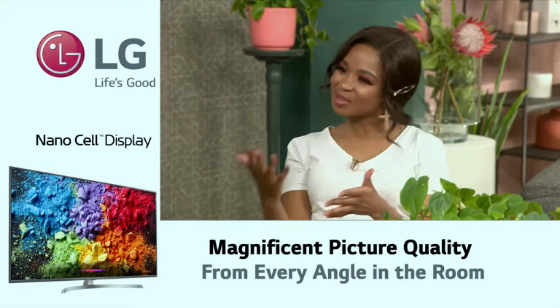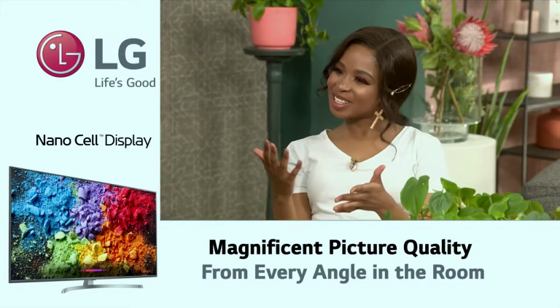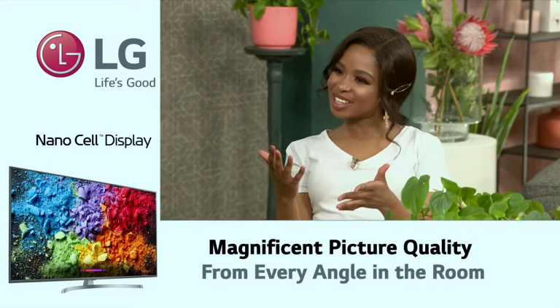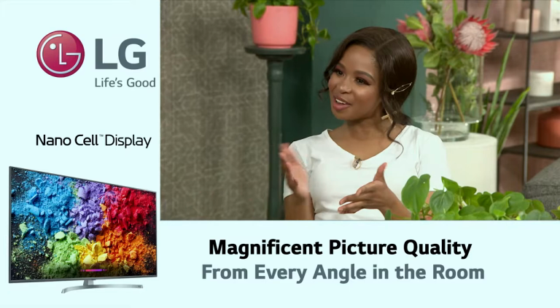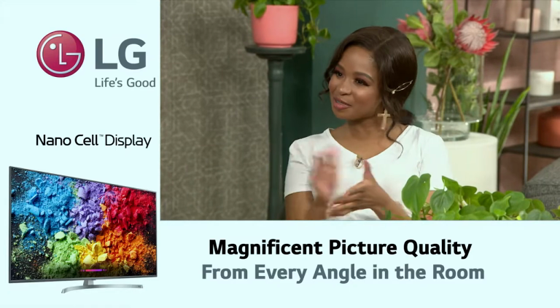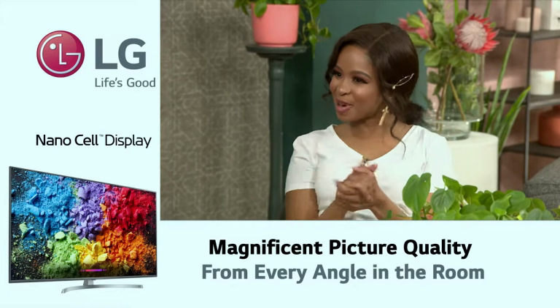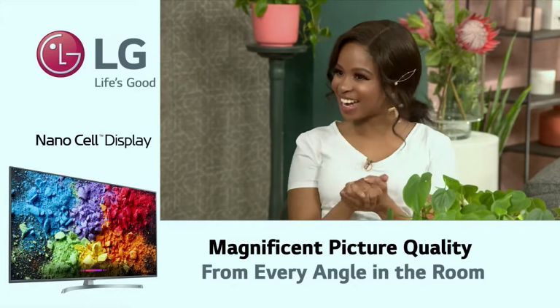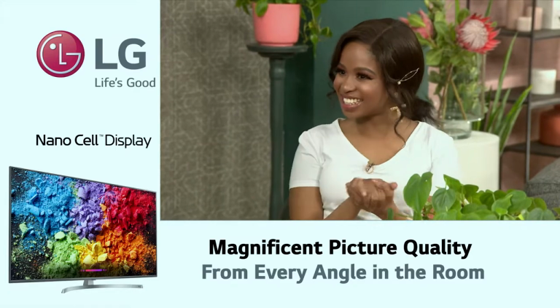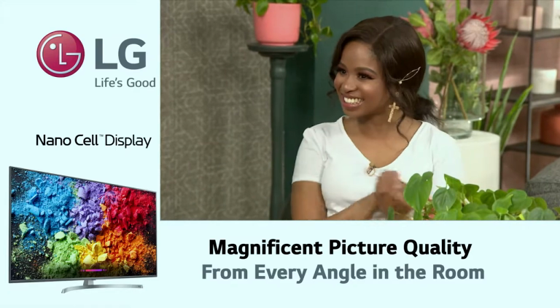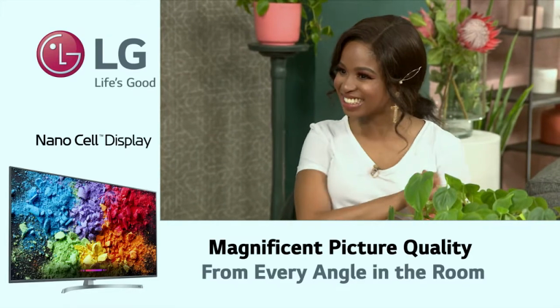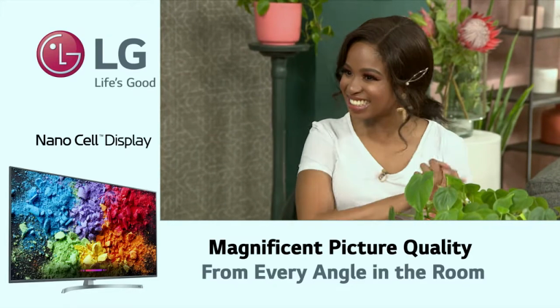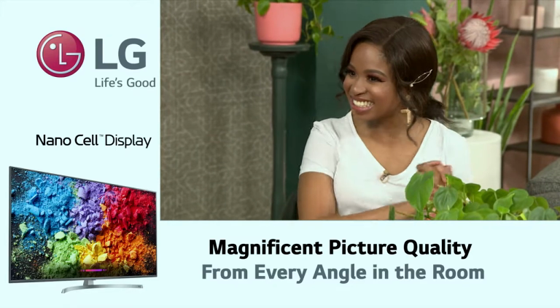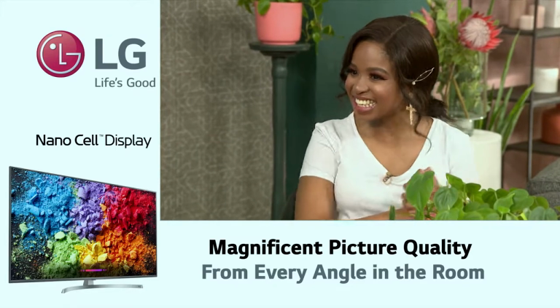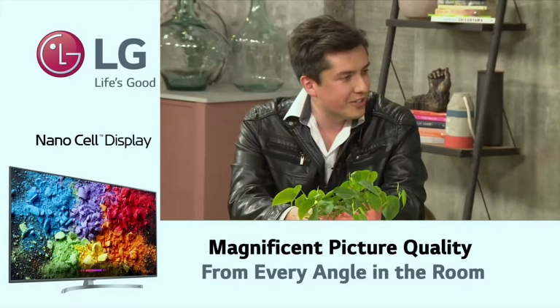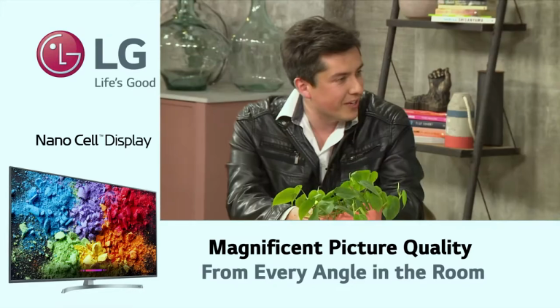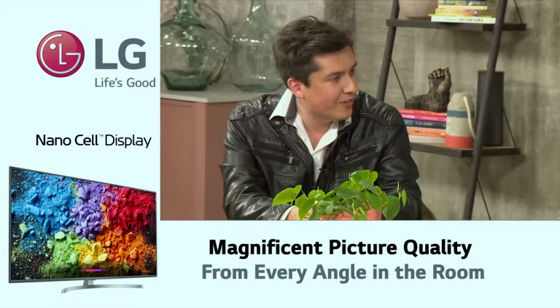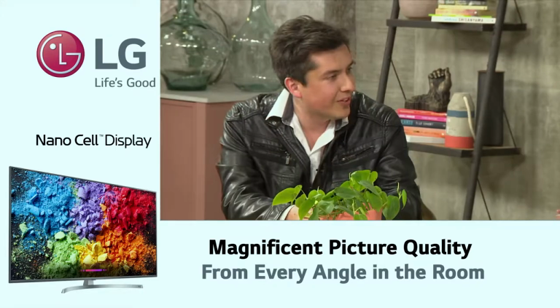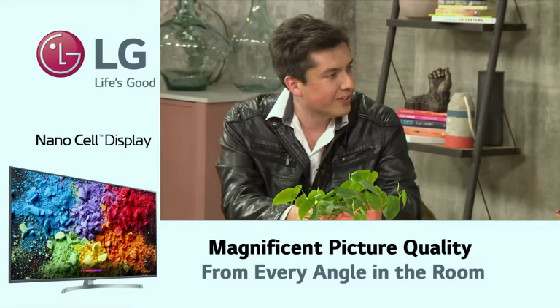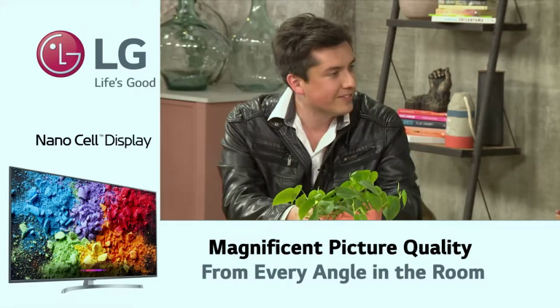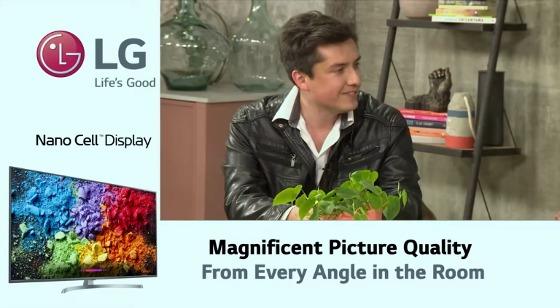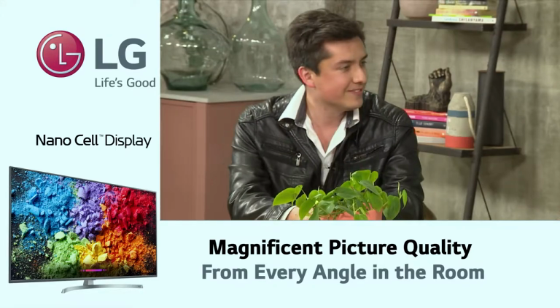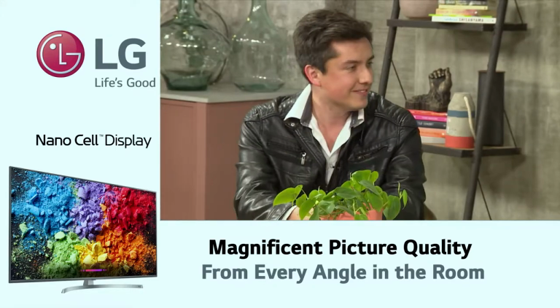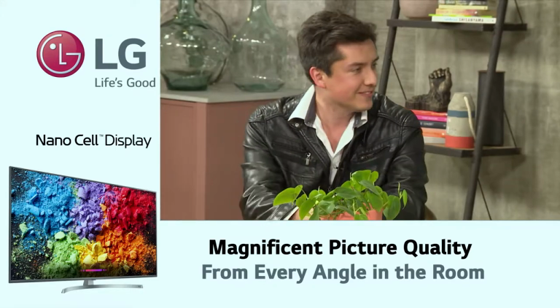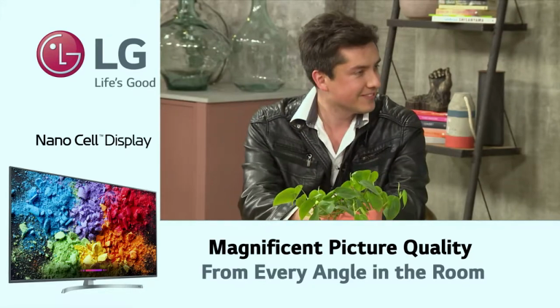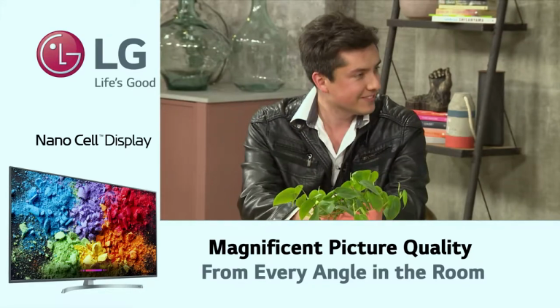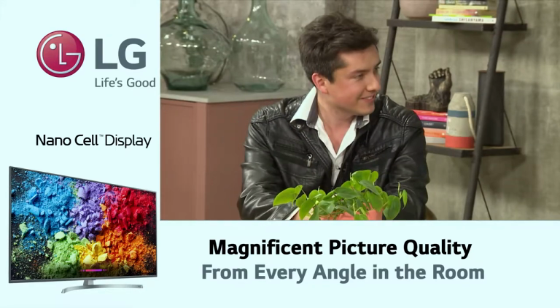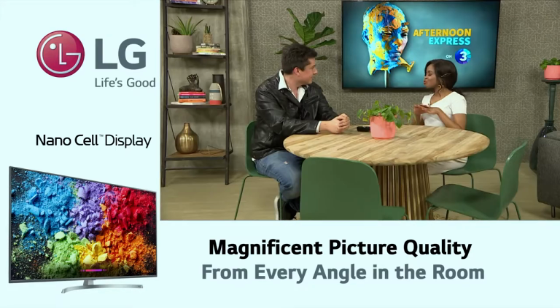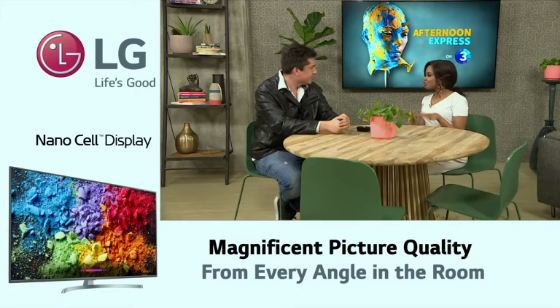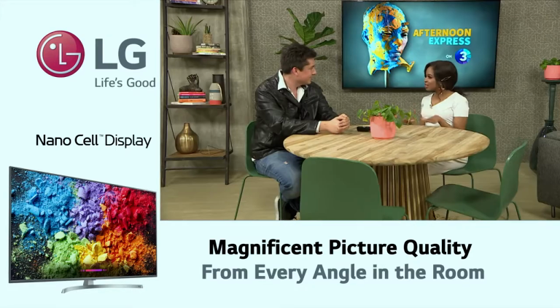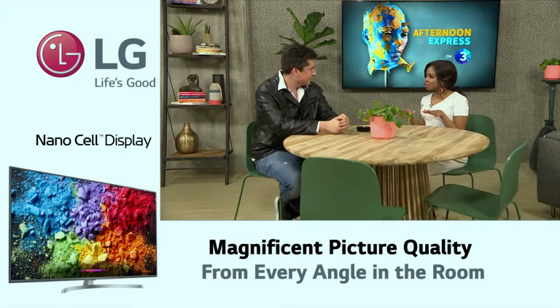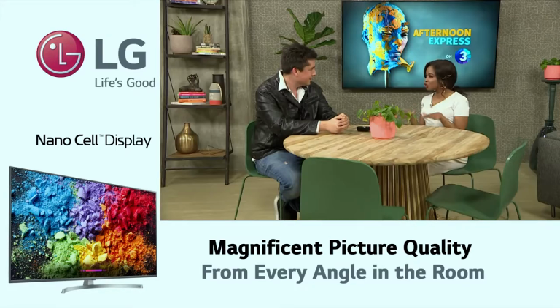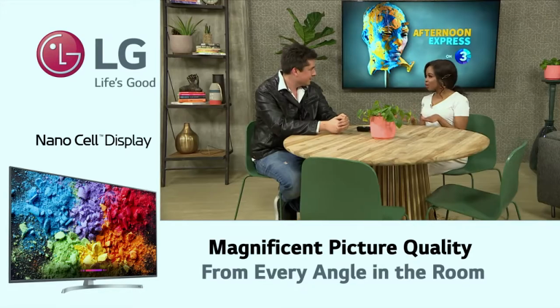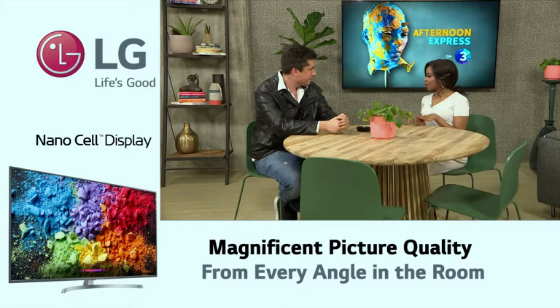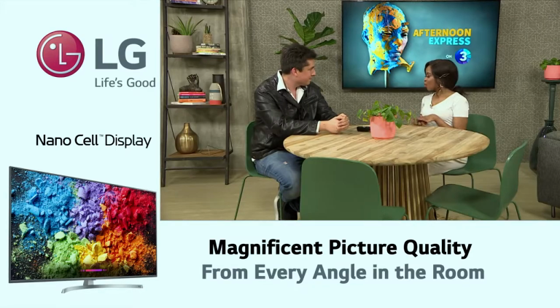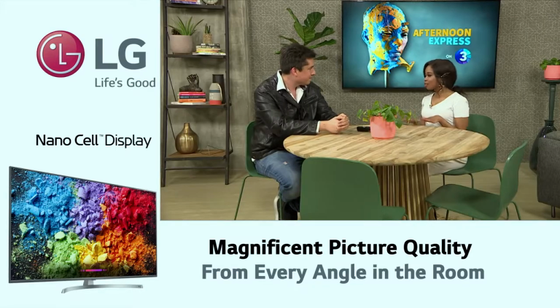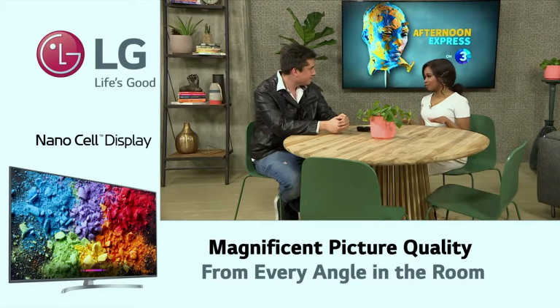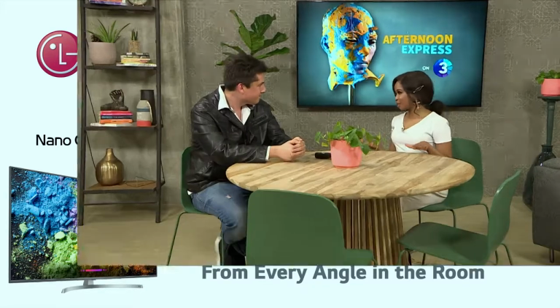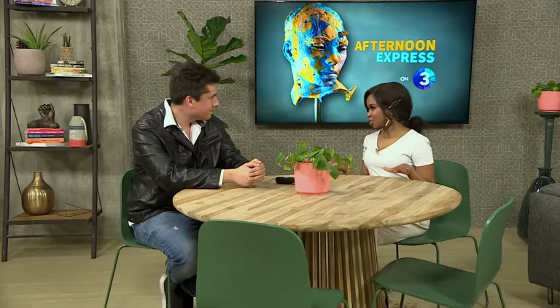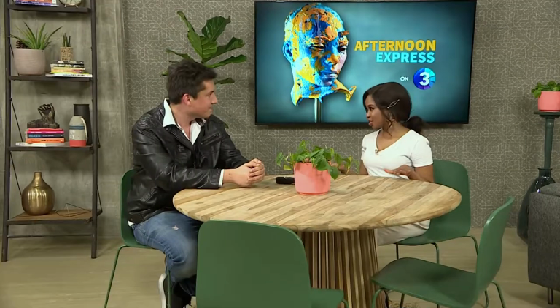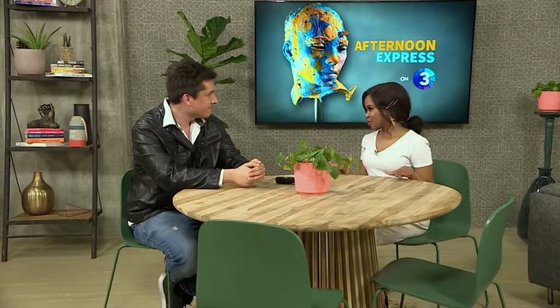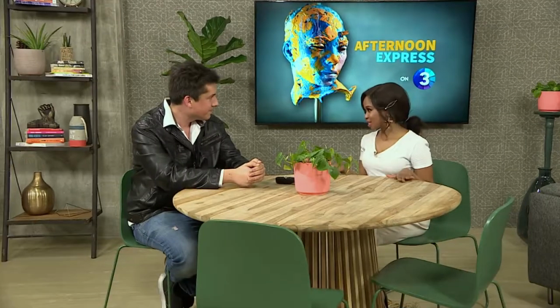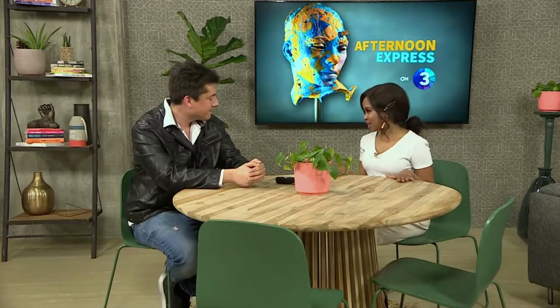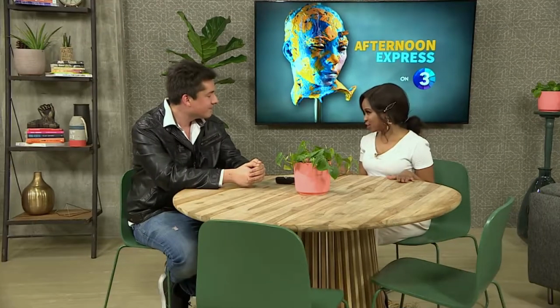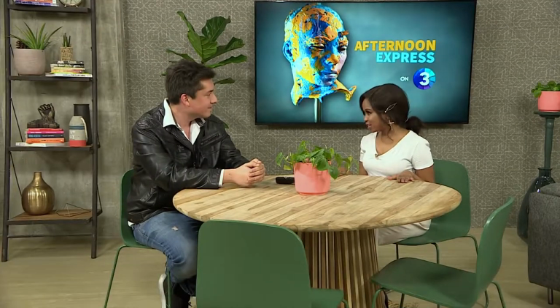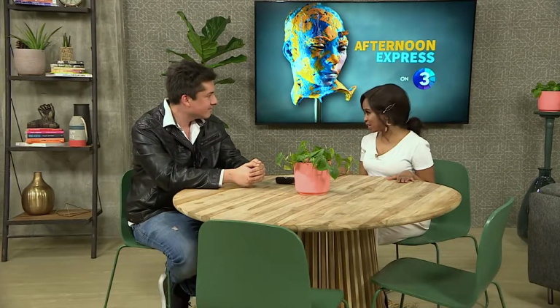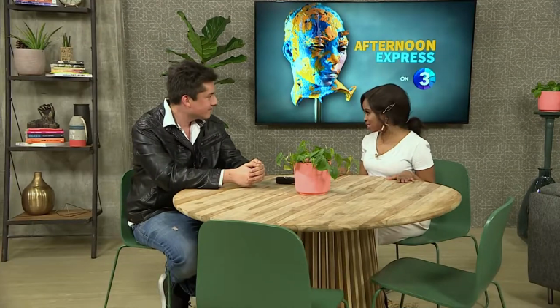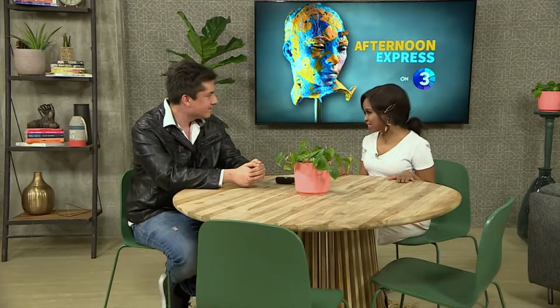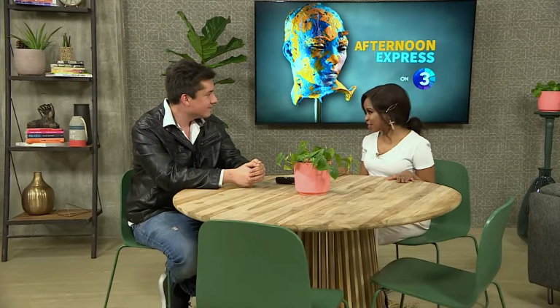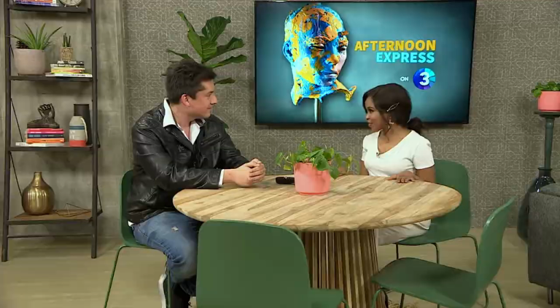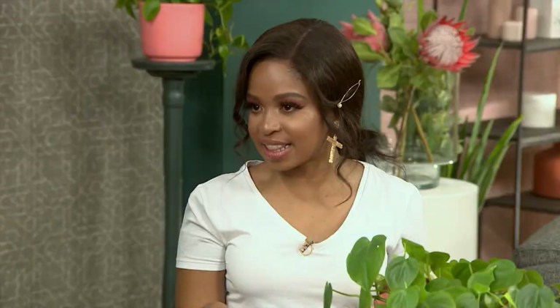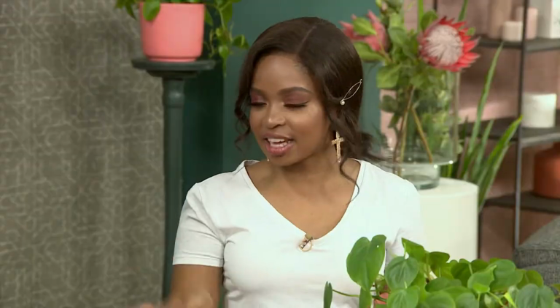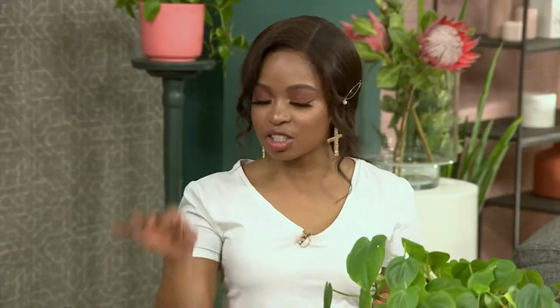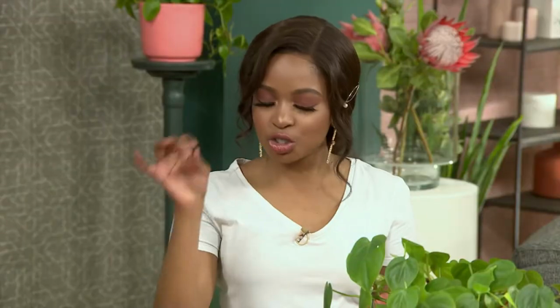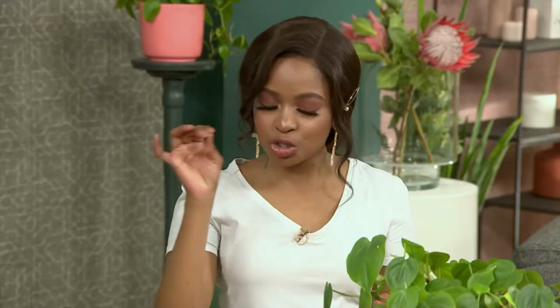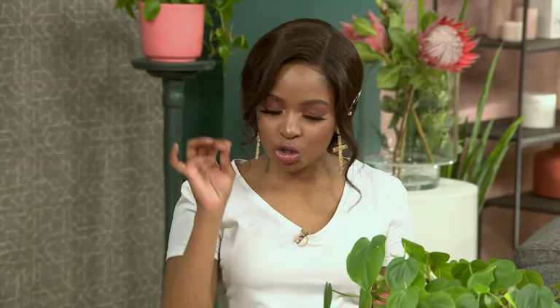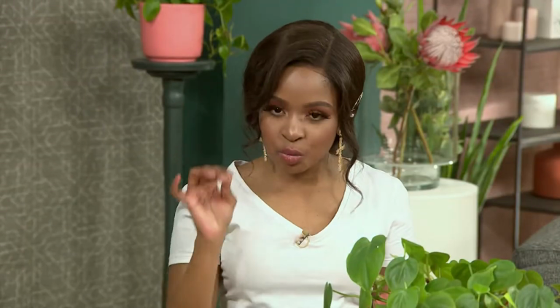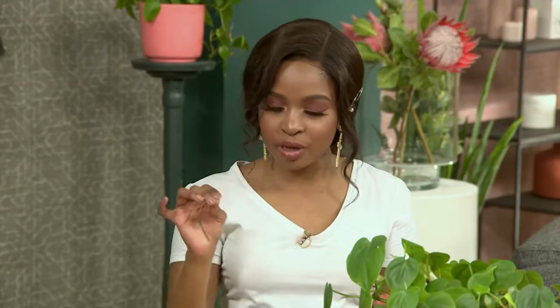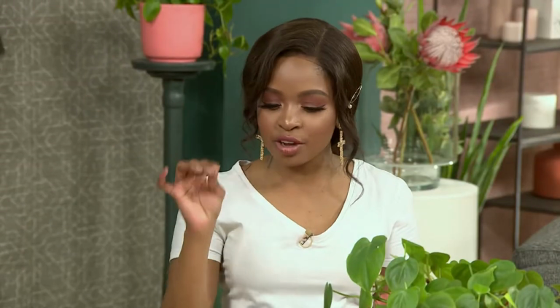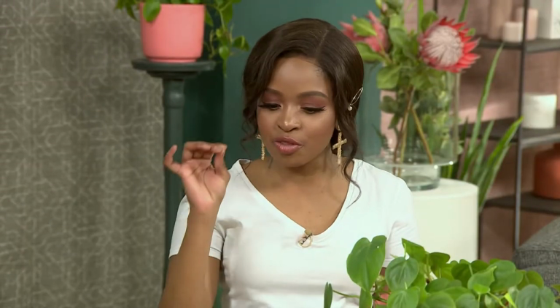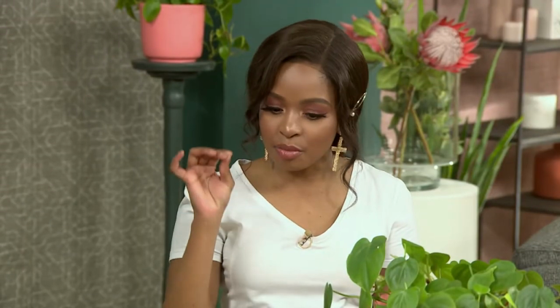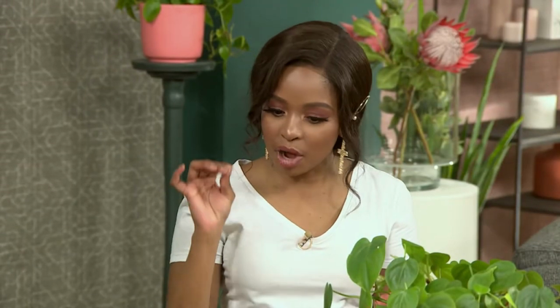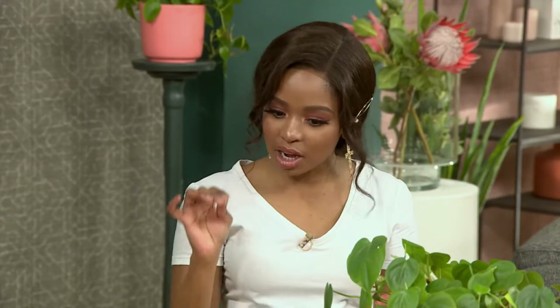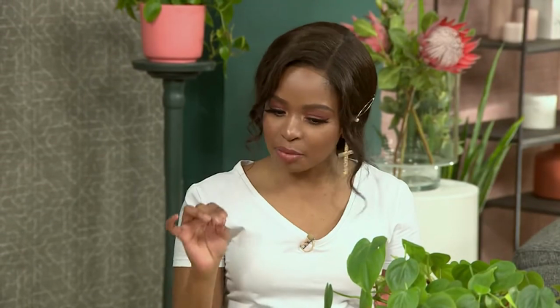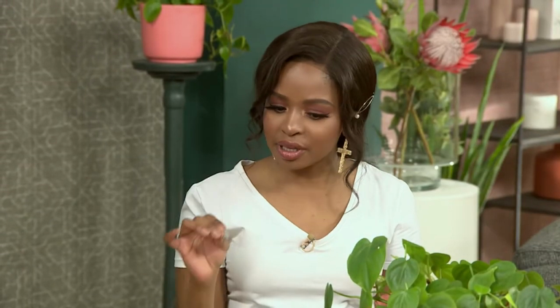Welcome to The Loft, Brian. Thanks very much, thanks for having me. I've been truly enjoying all the features of this NanoCell TV — they are super remarkable.